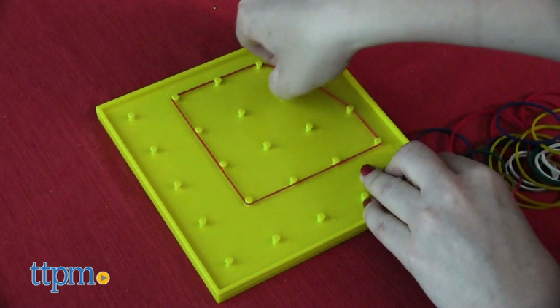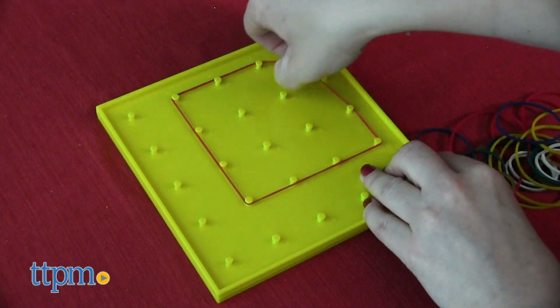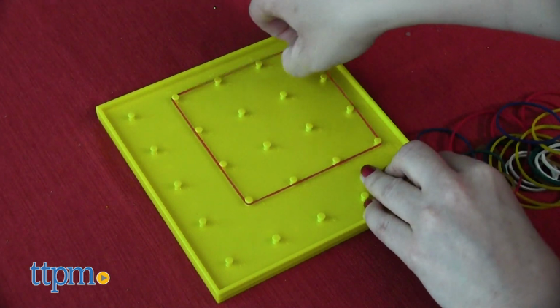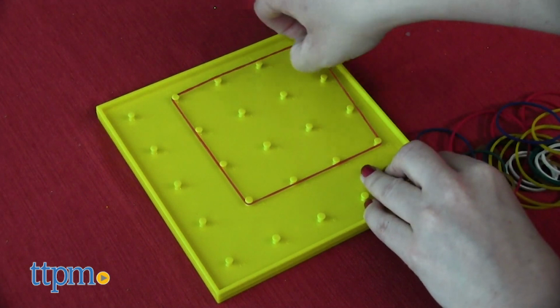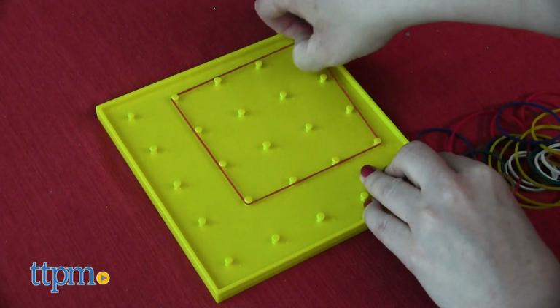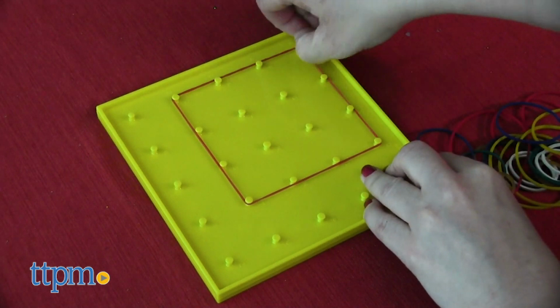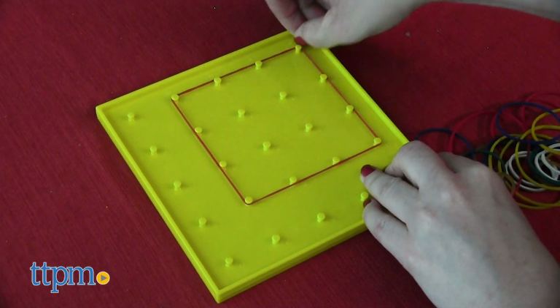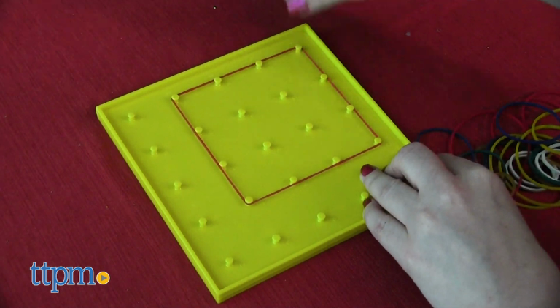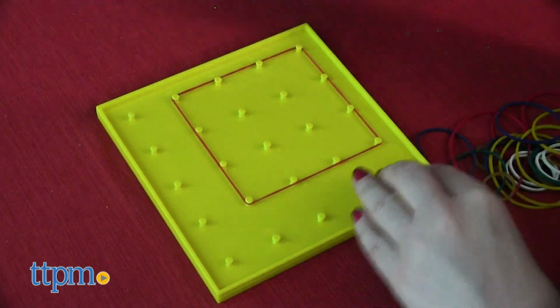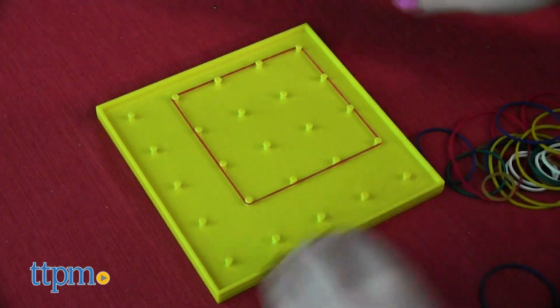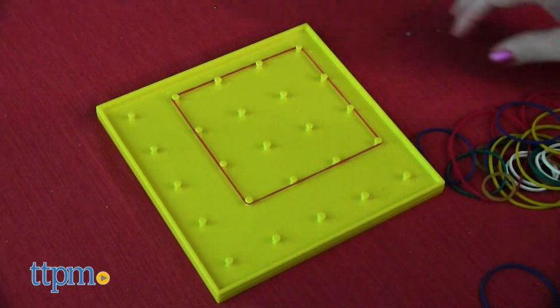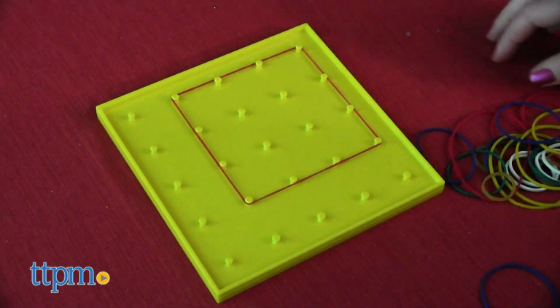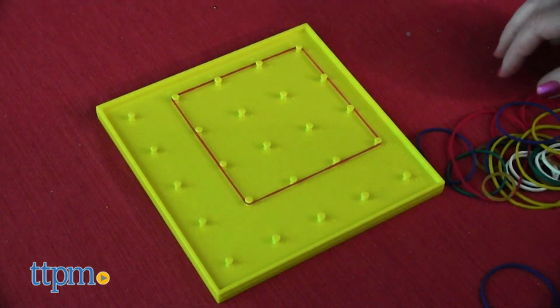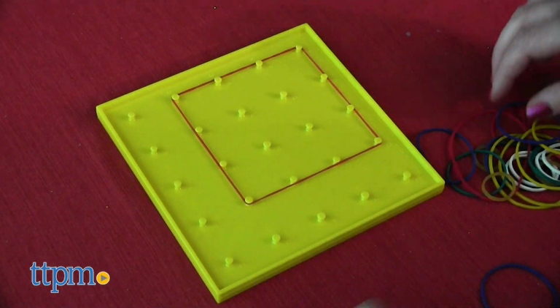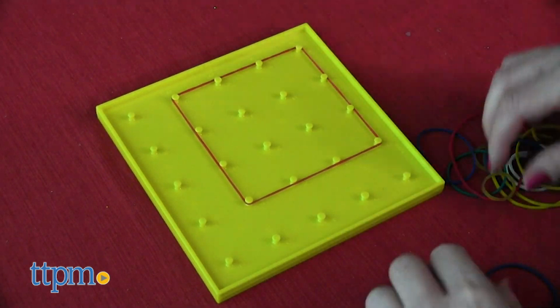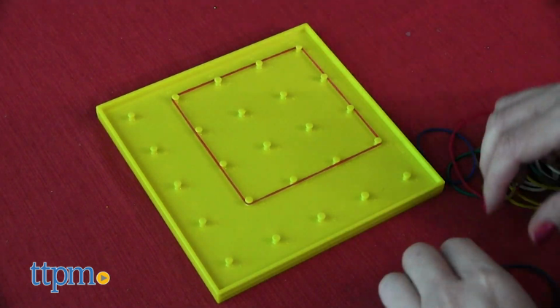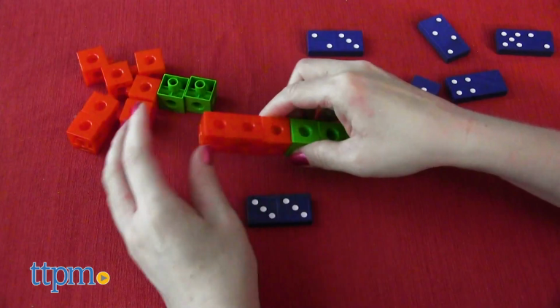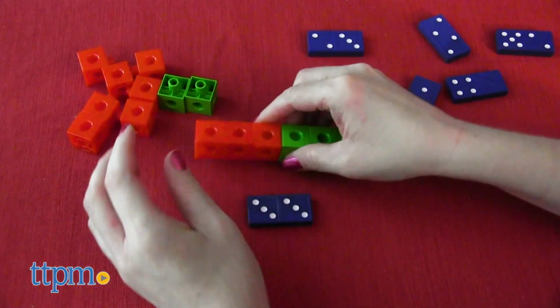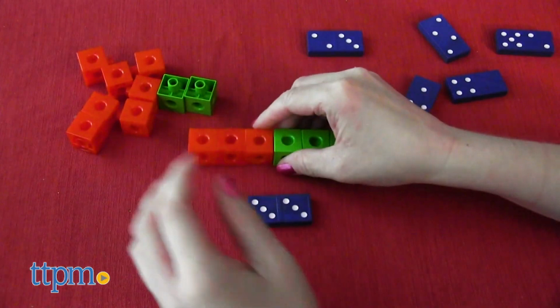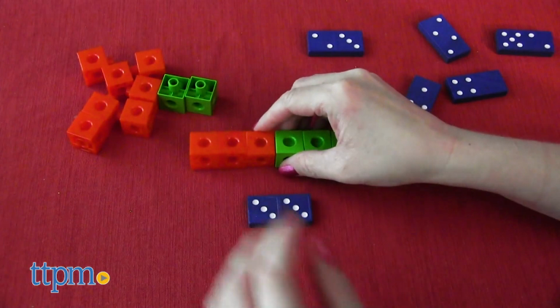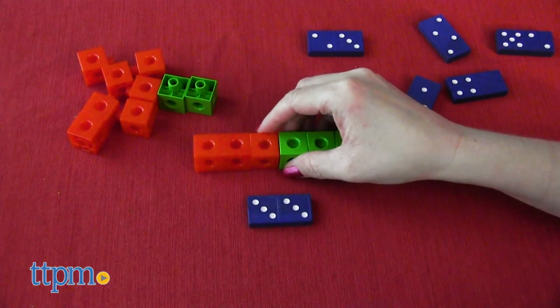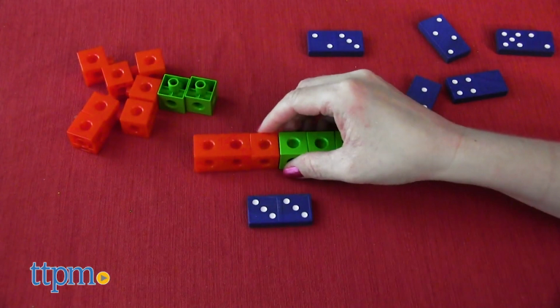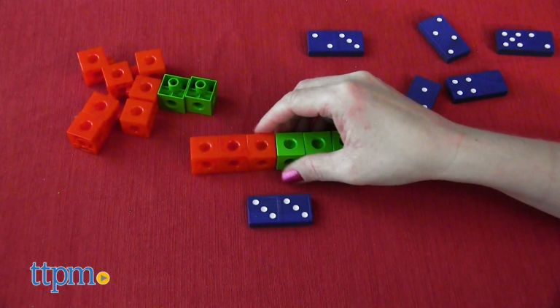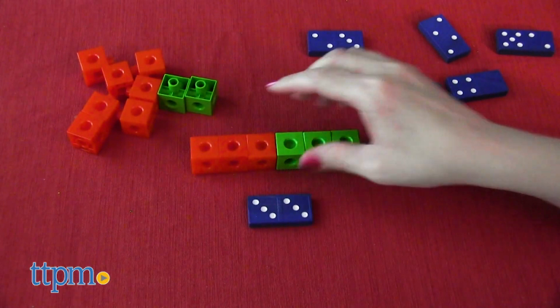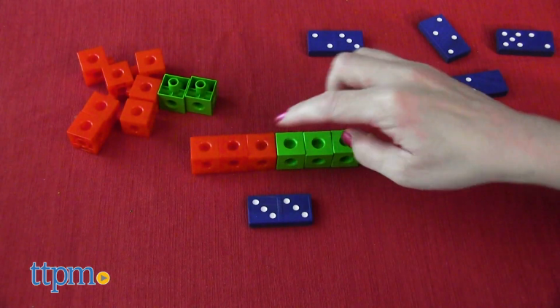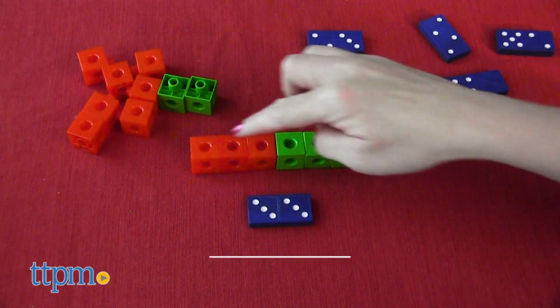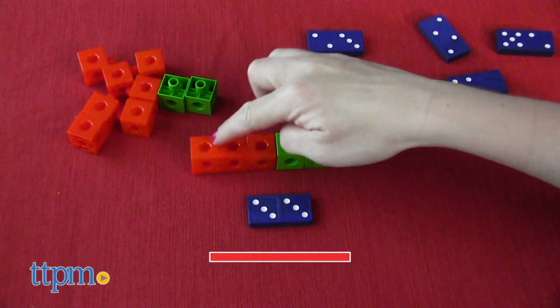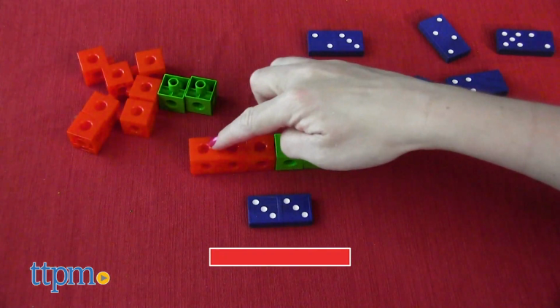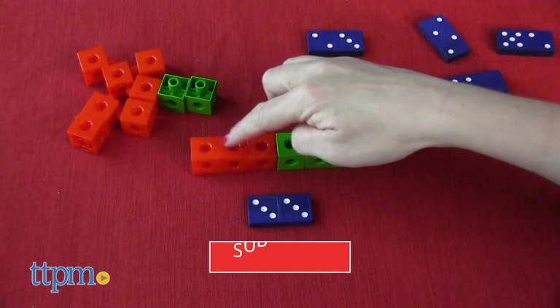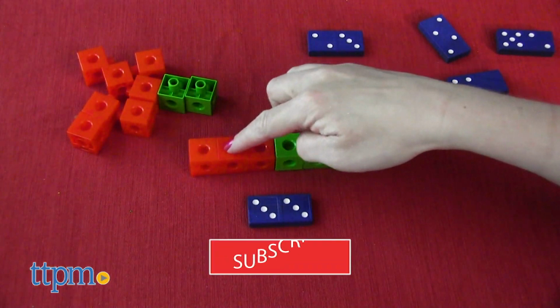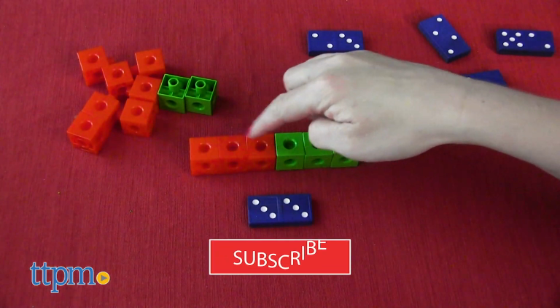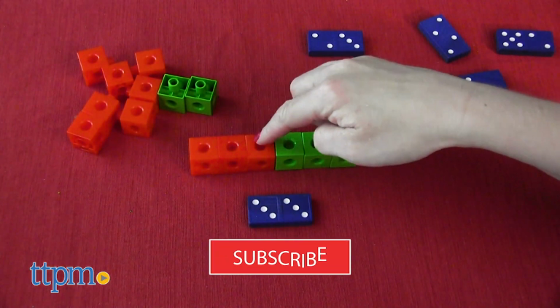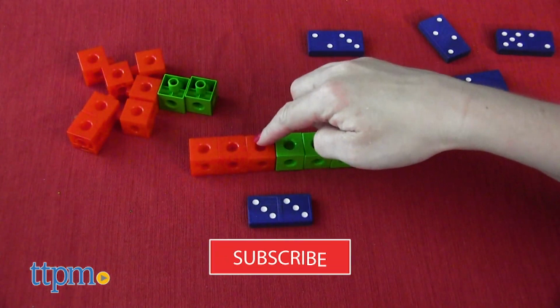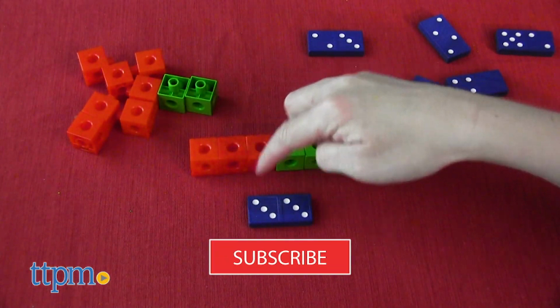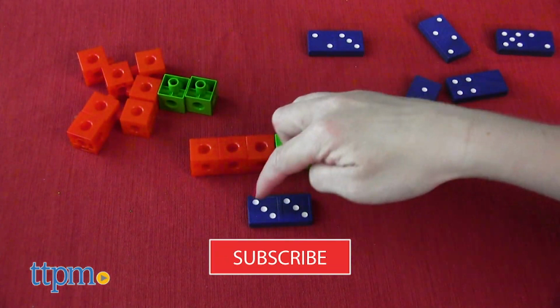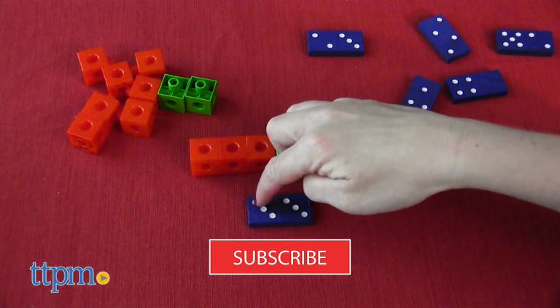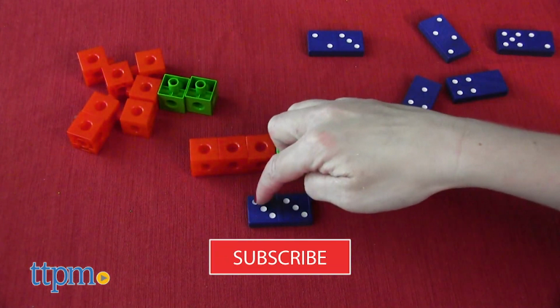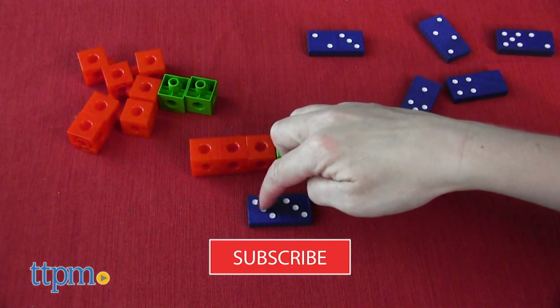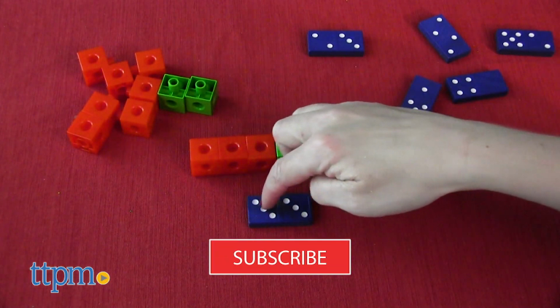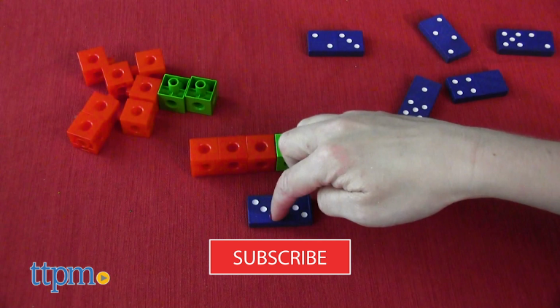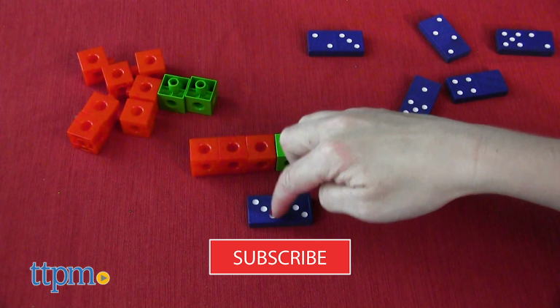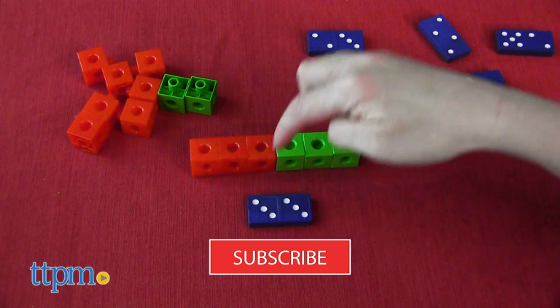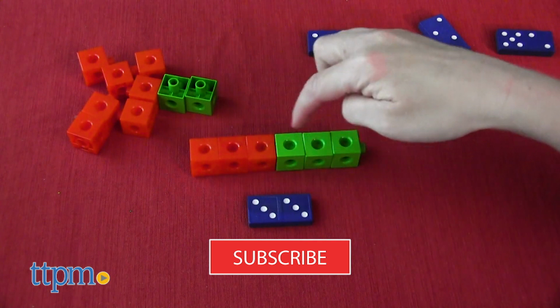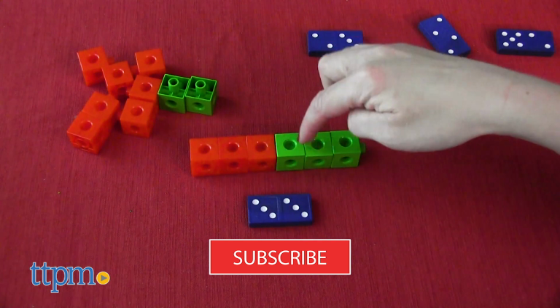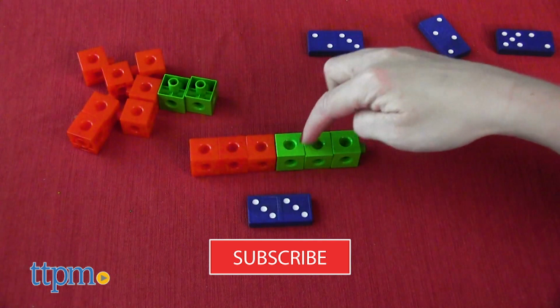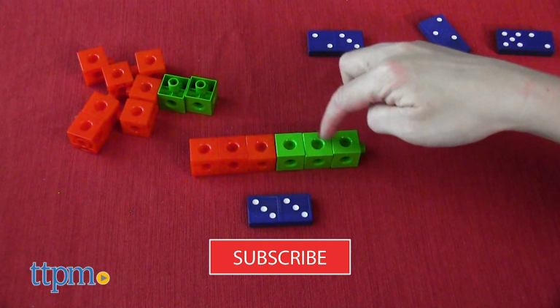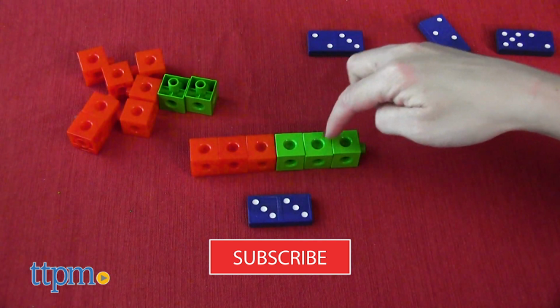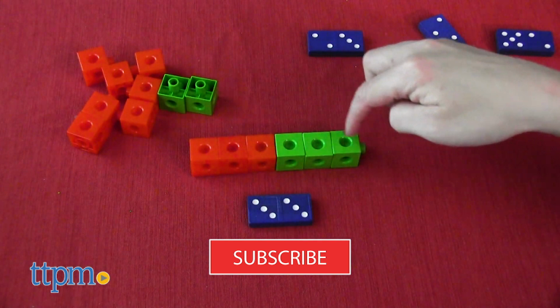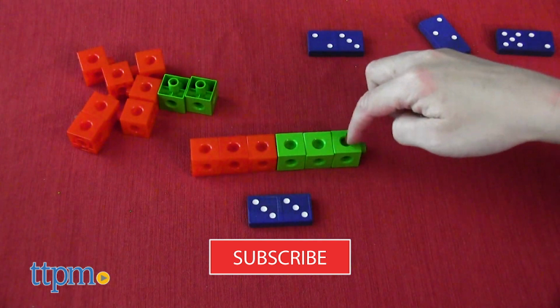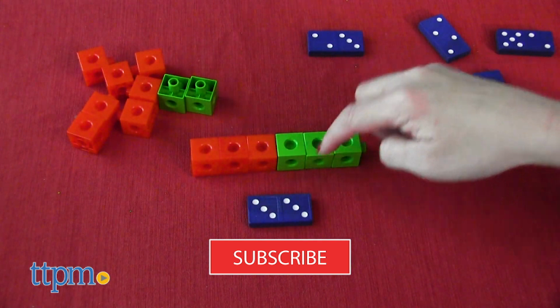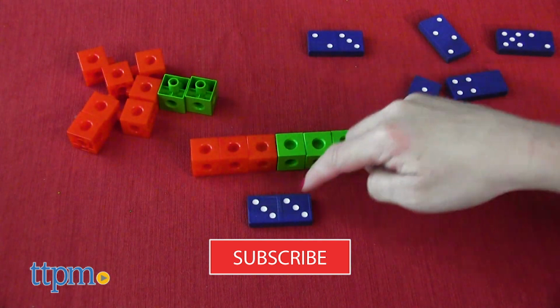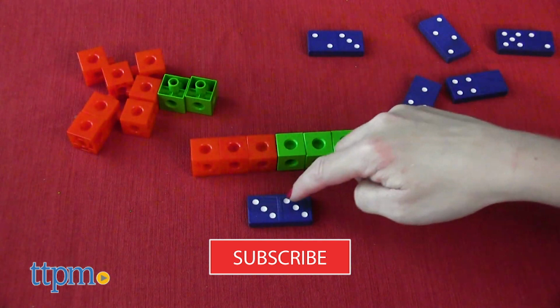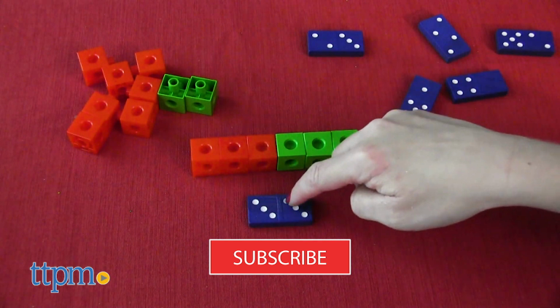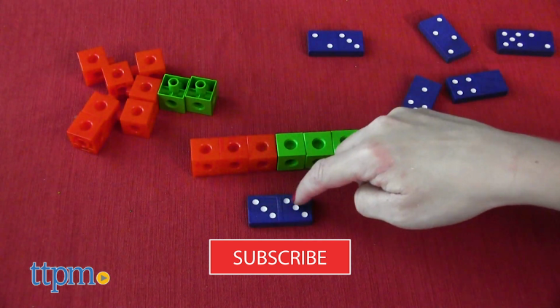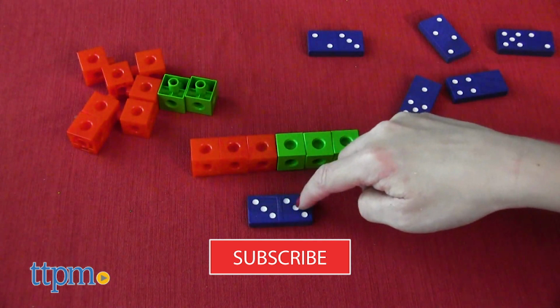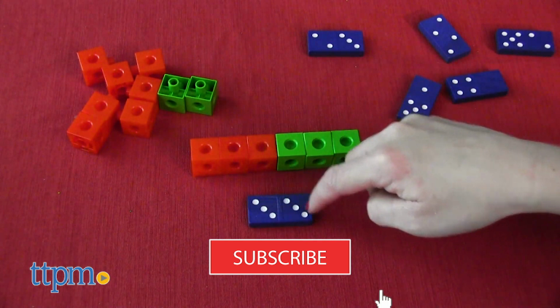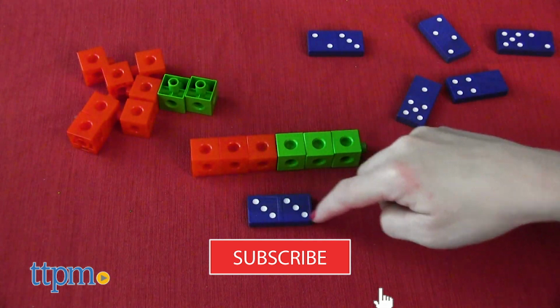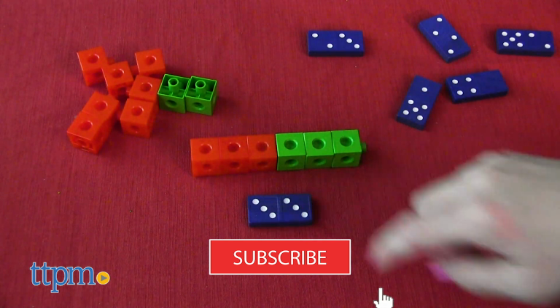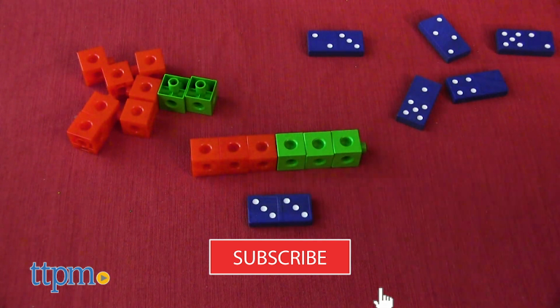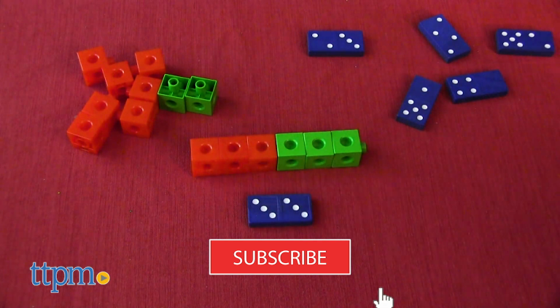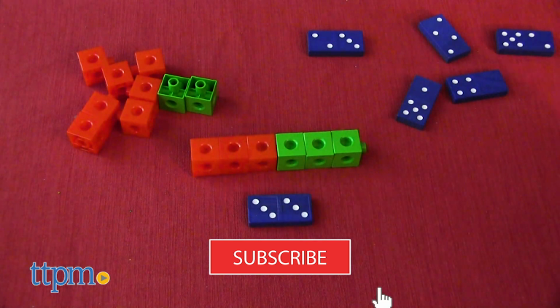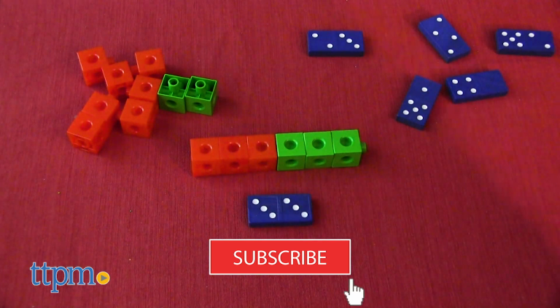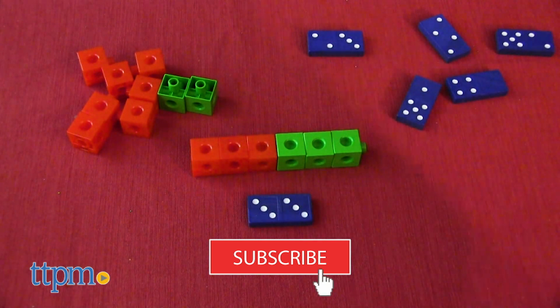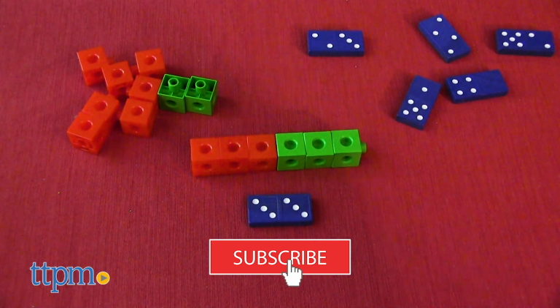Each set, sold separately, focuses on a different math skill. And if you want to see reviews that focus on educational toys, click subscribe below.